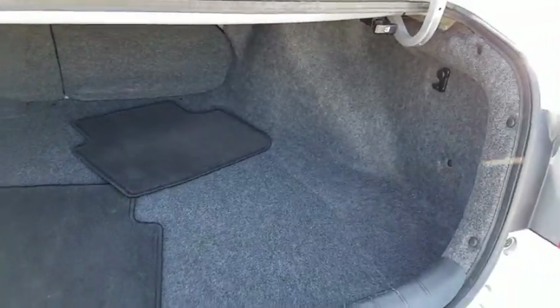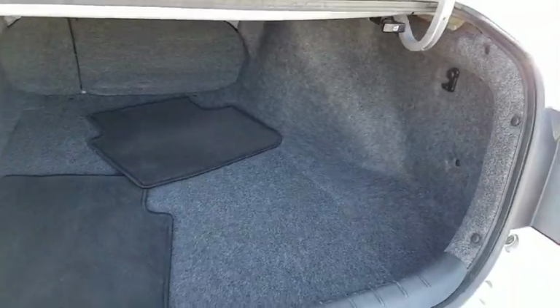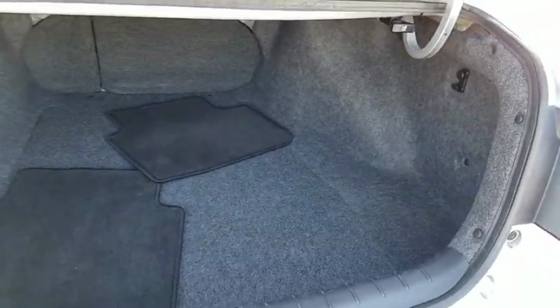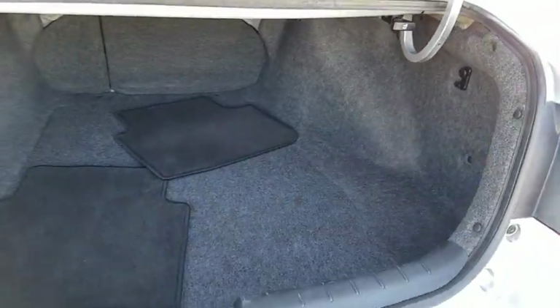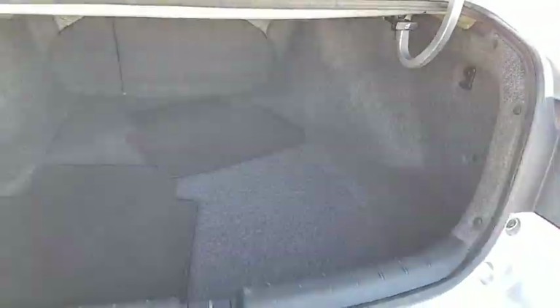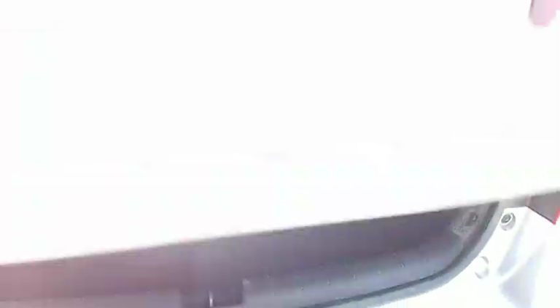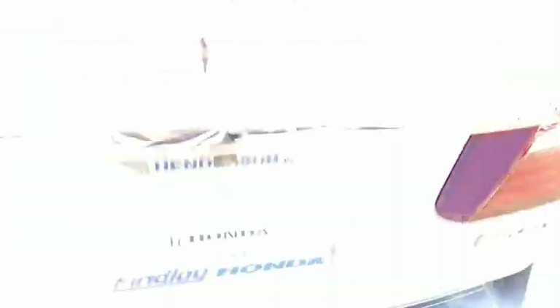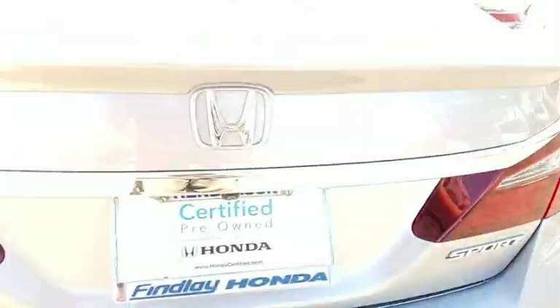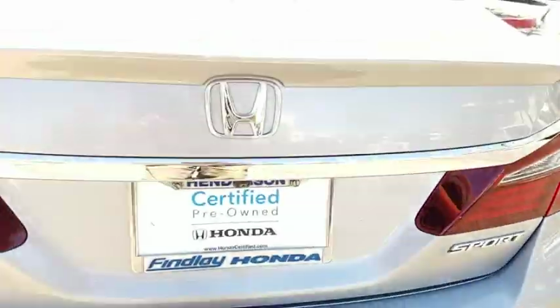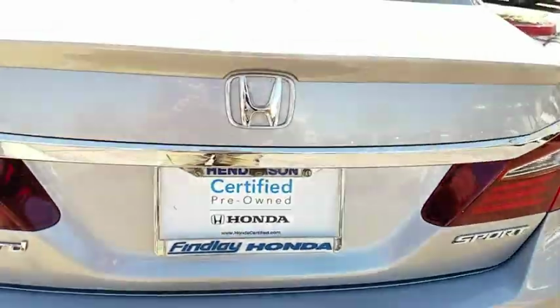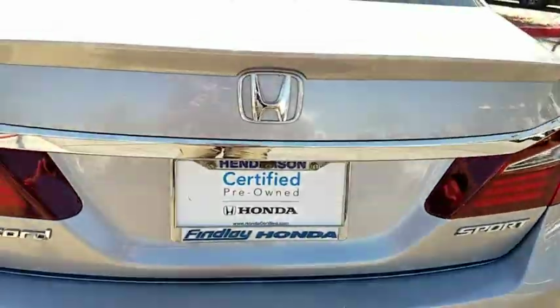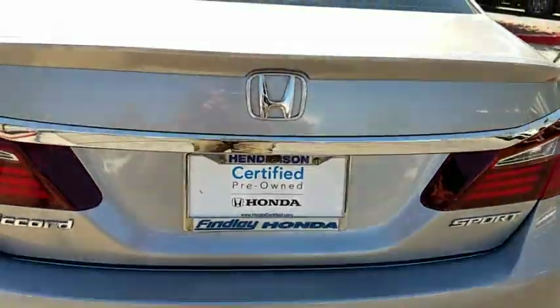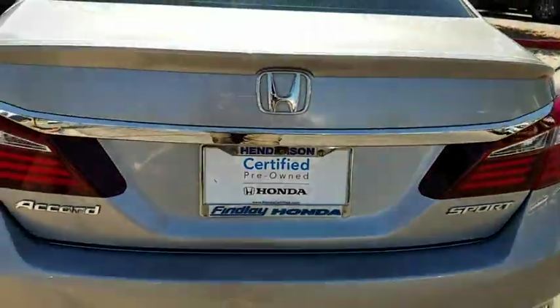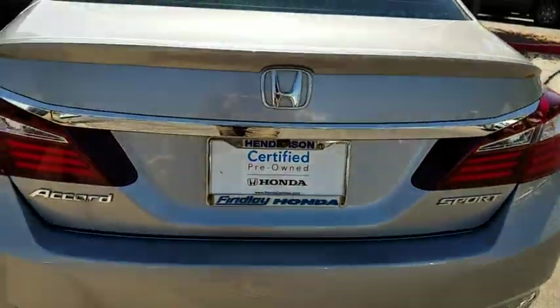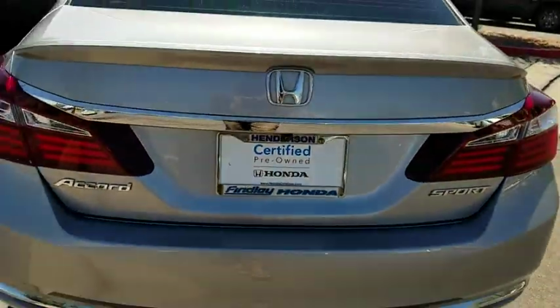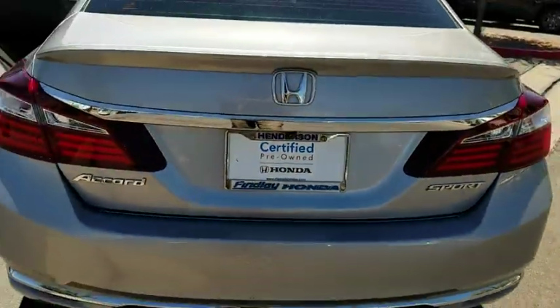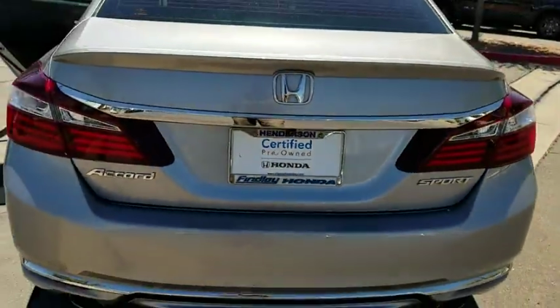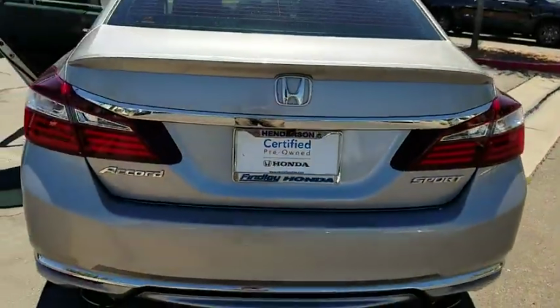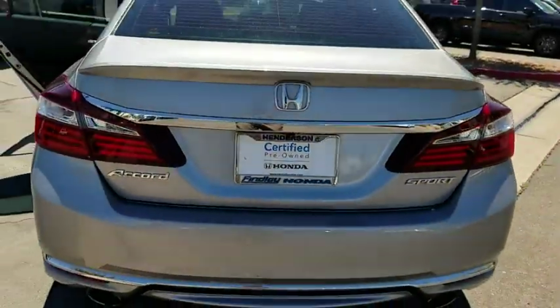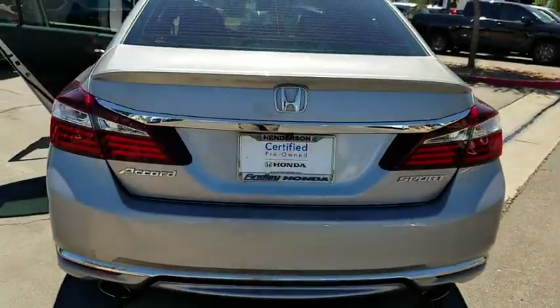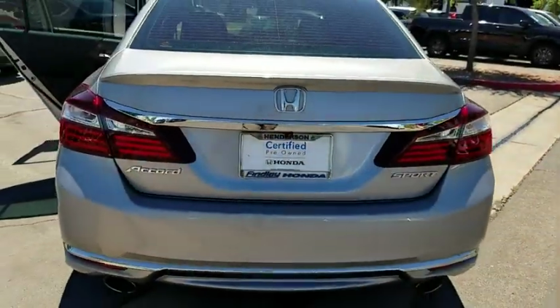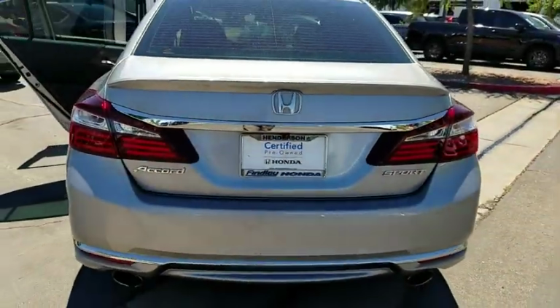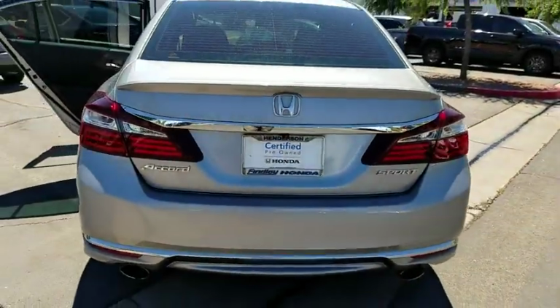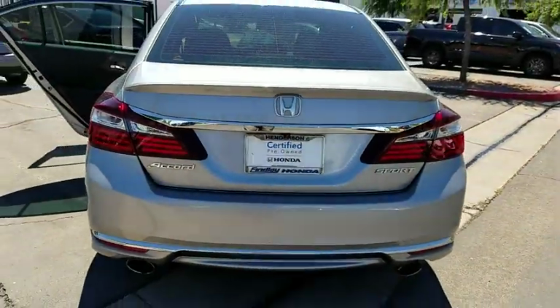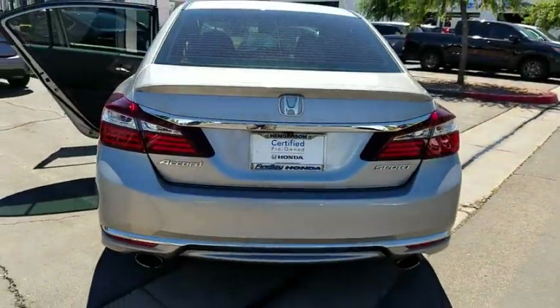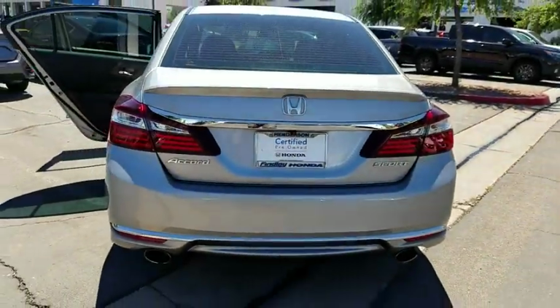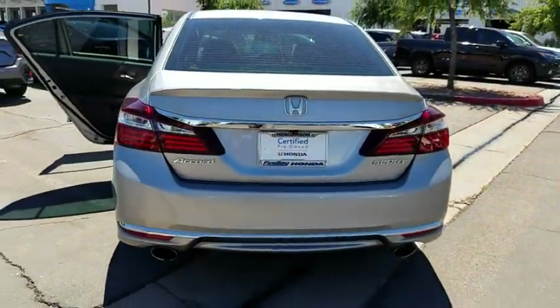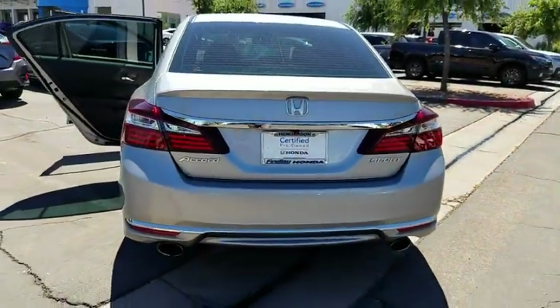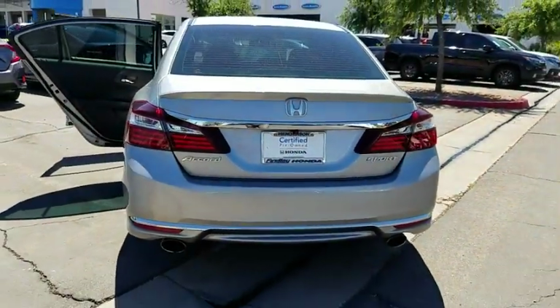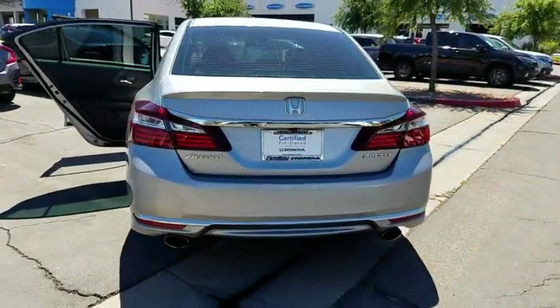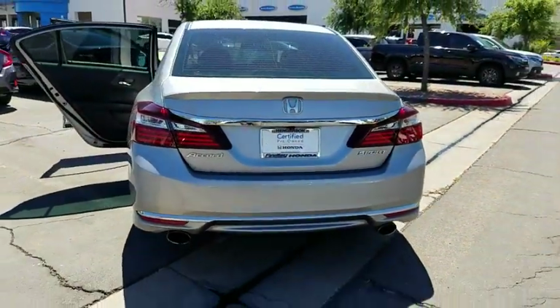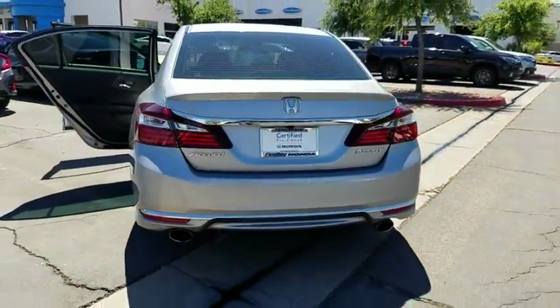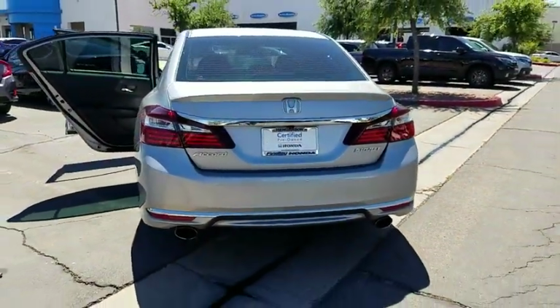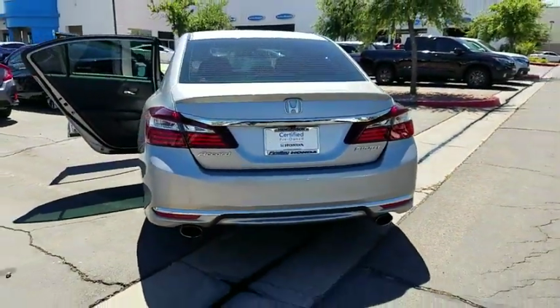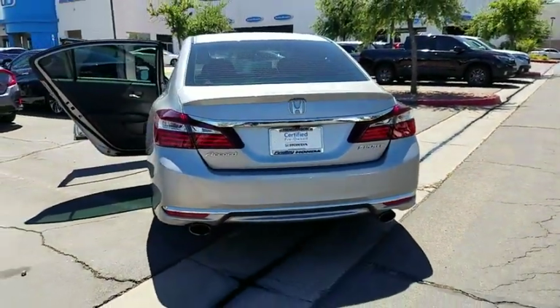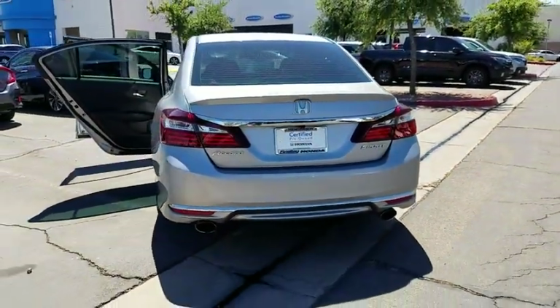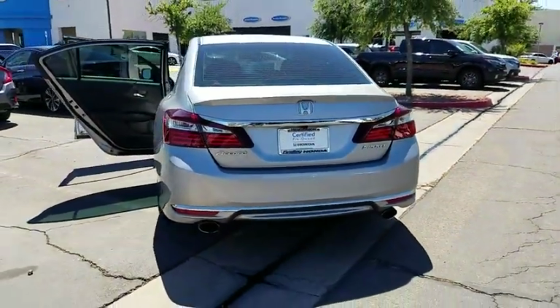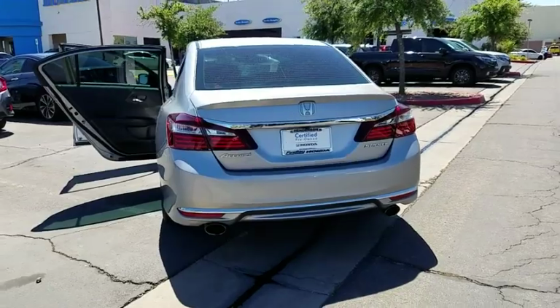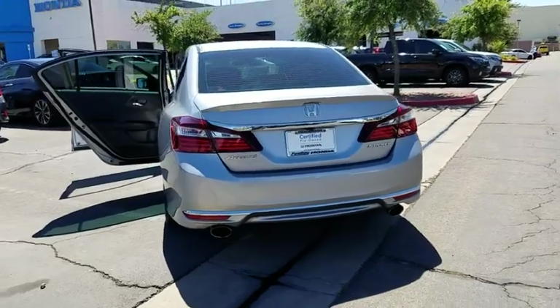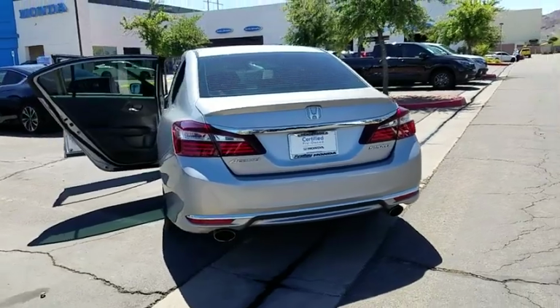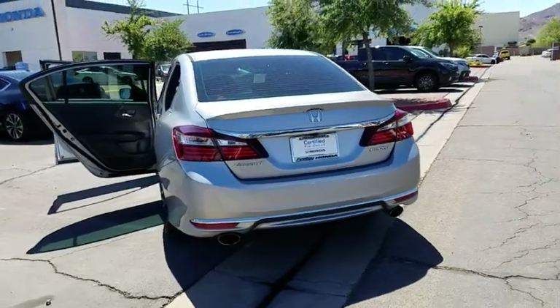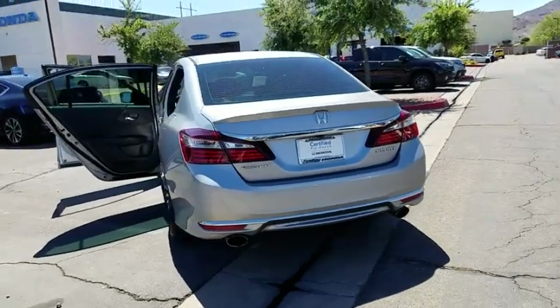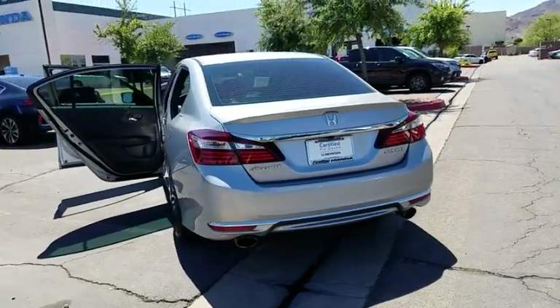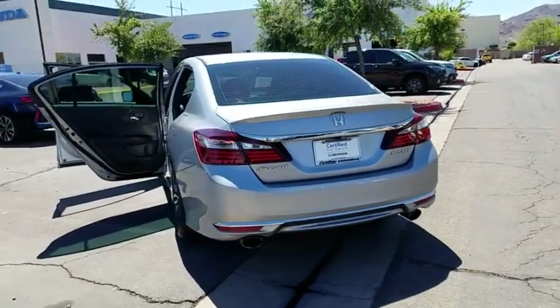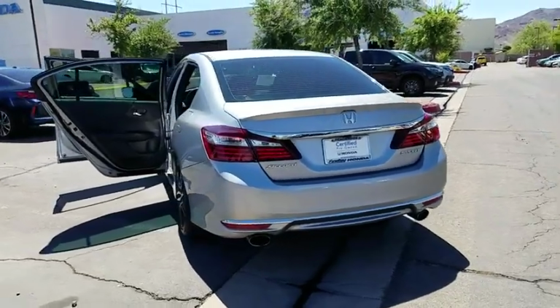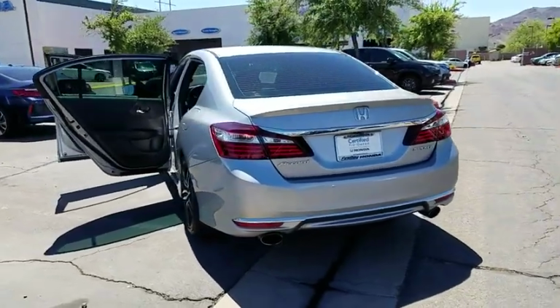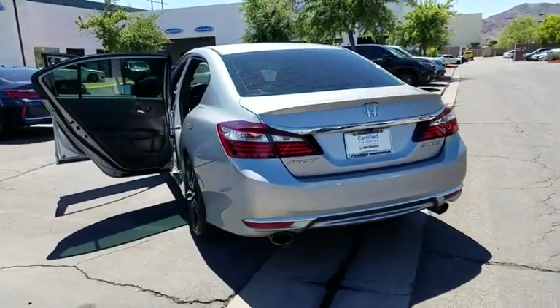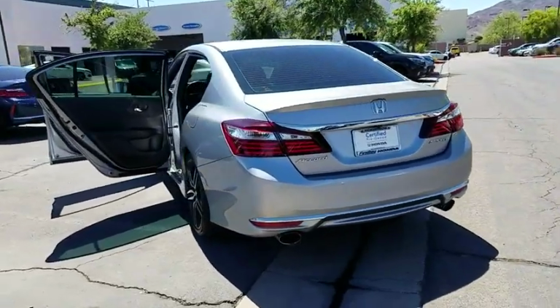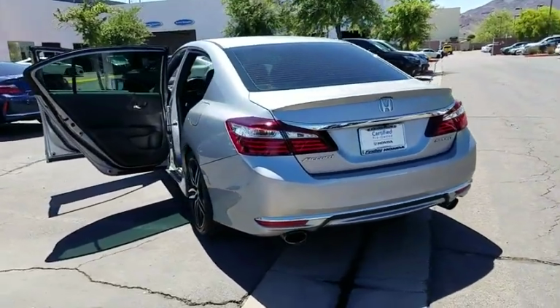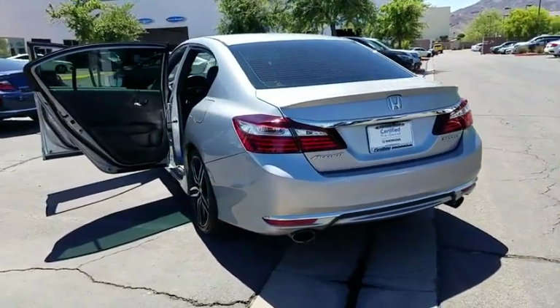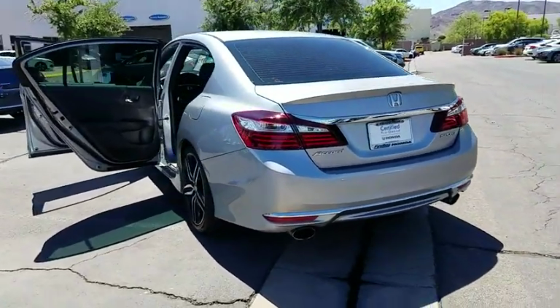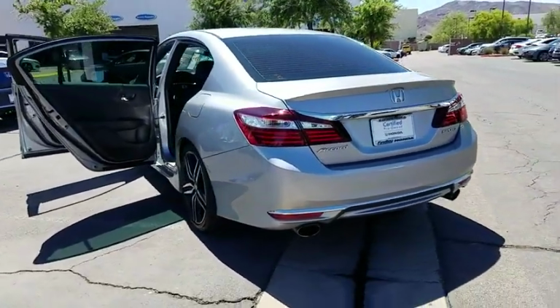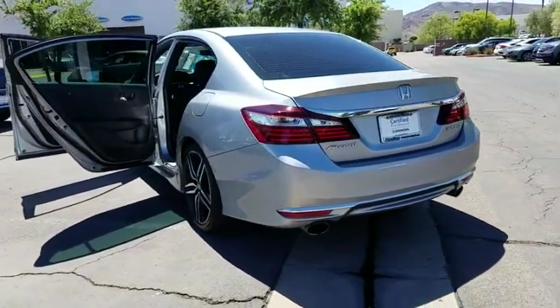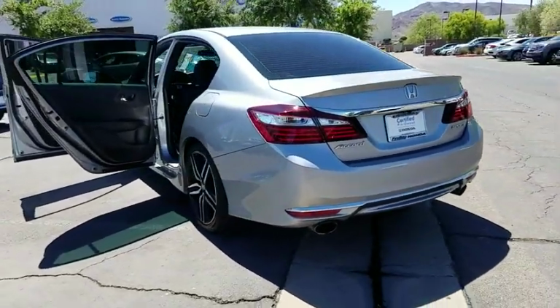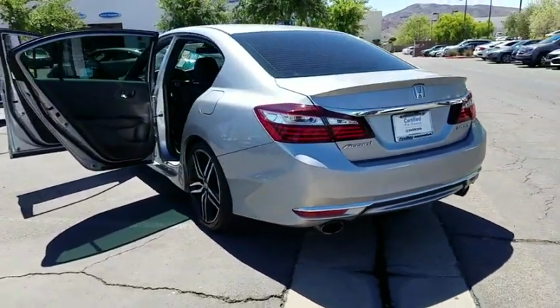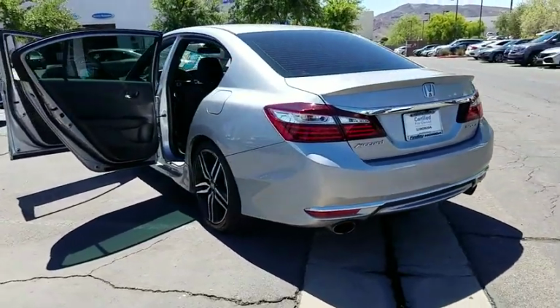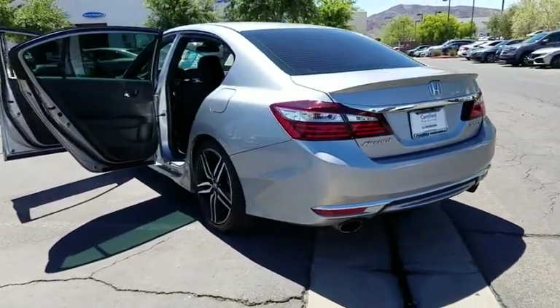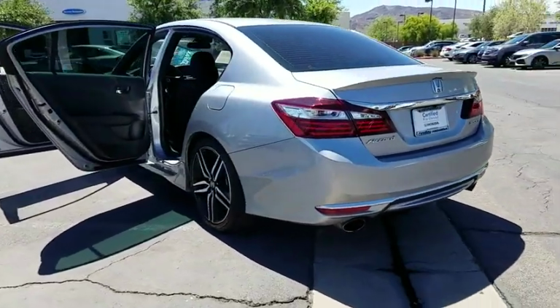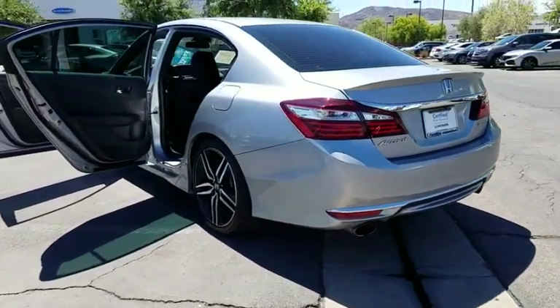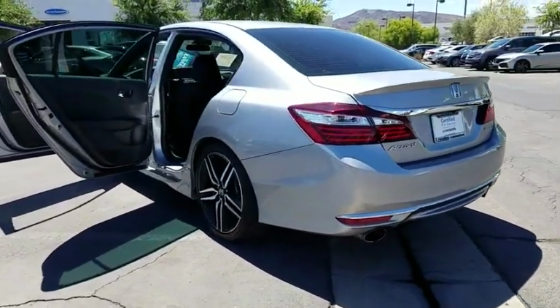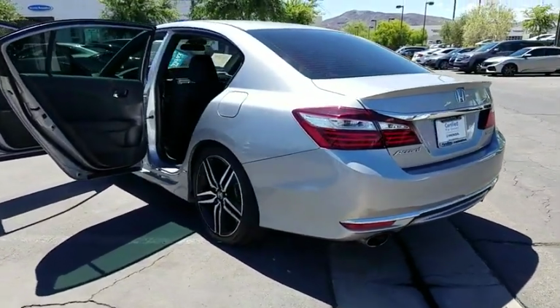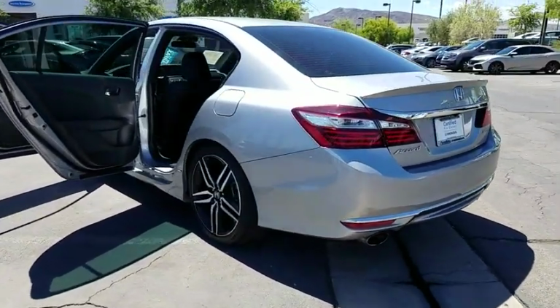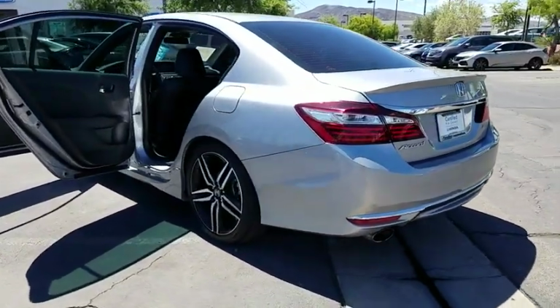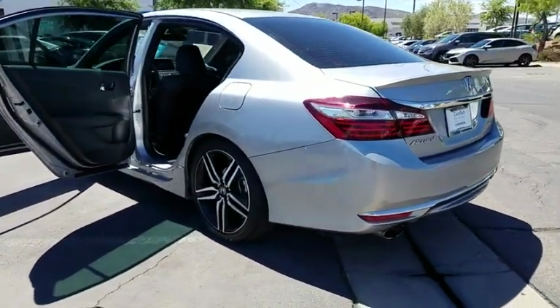Four-piece floor mat set. This vehicle offers reliability and good looks at a great price. So come in and take a test drive today.